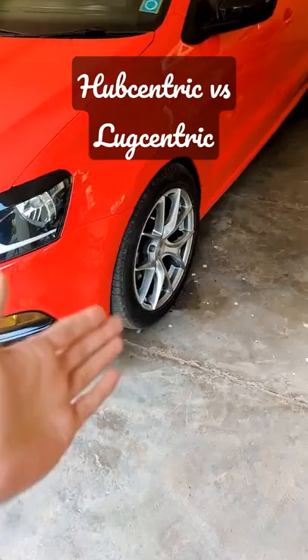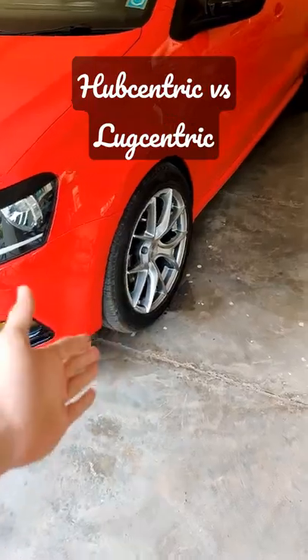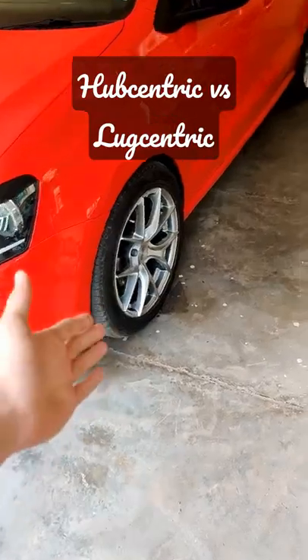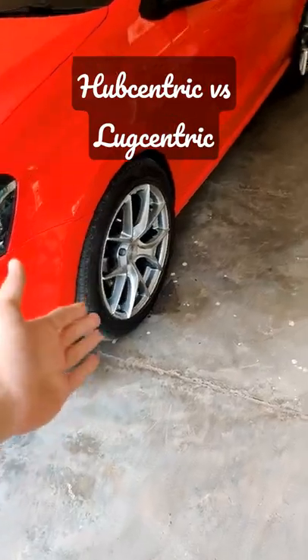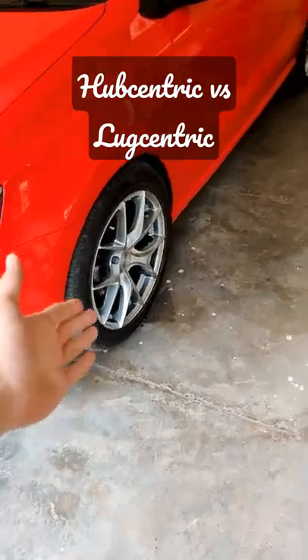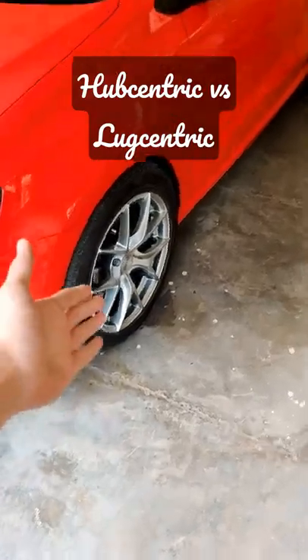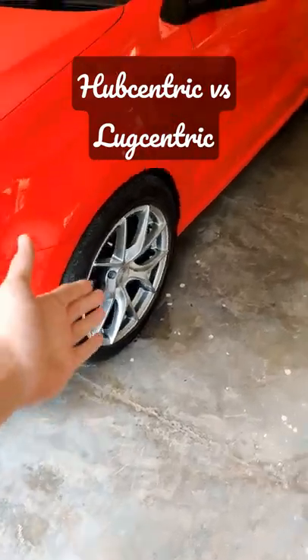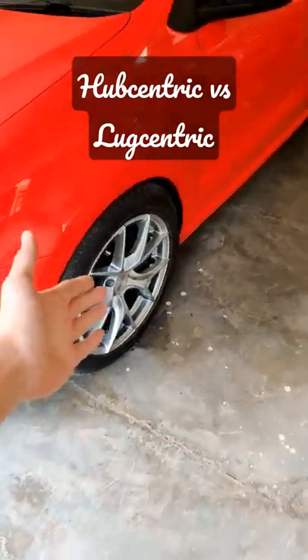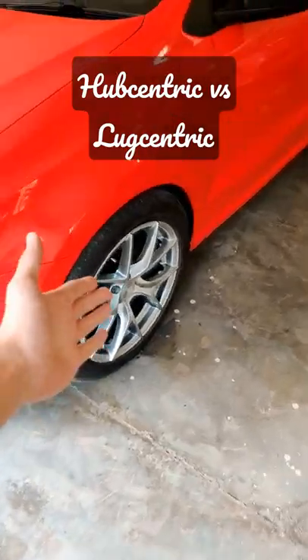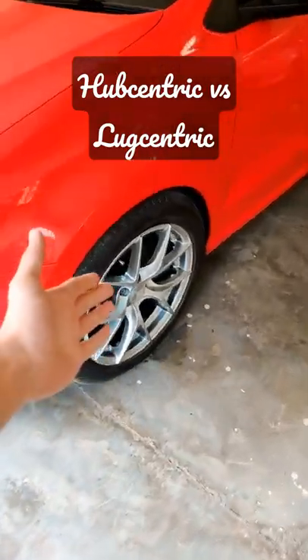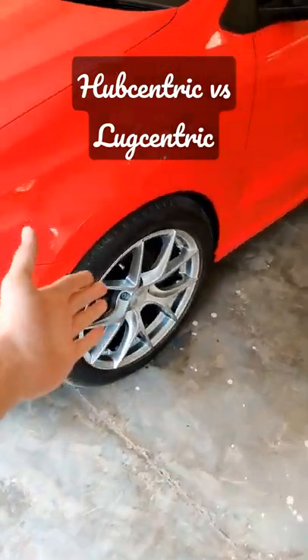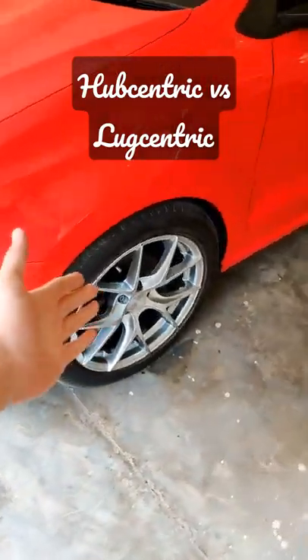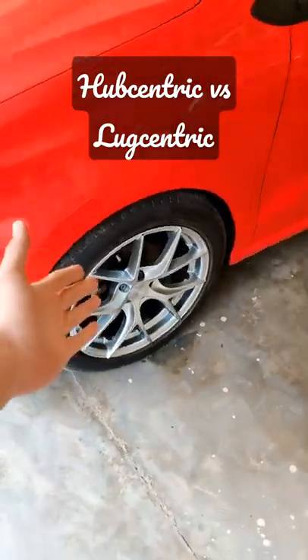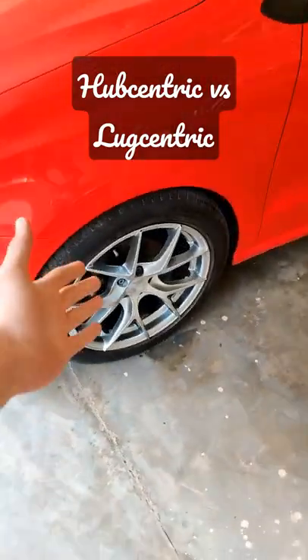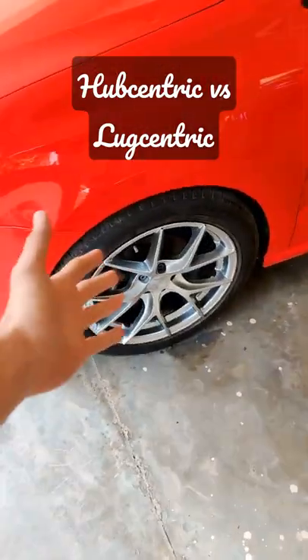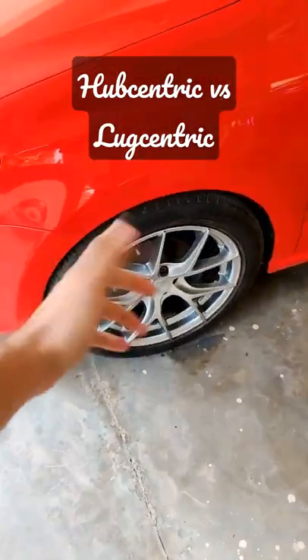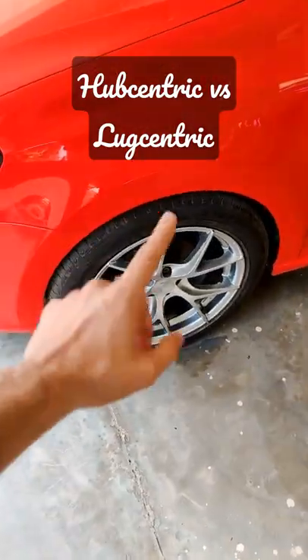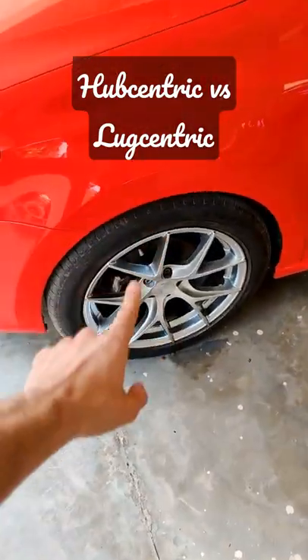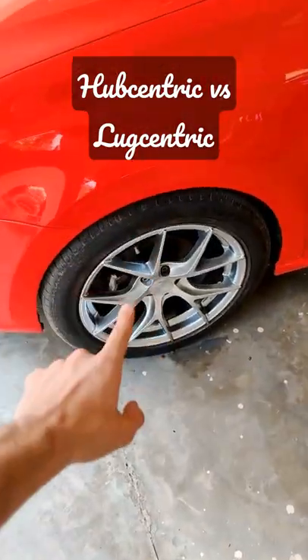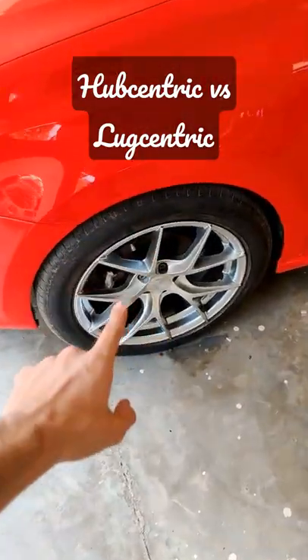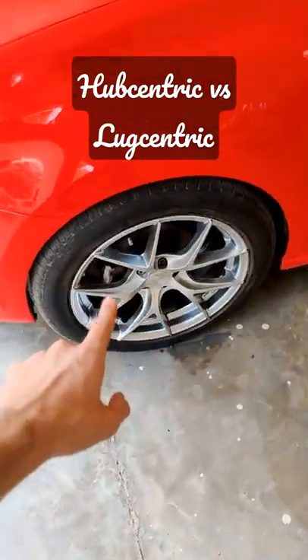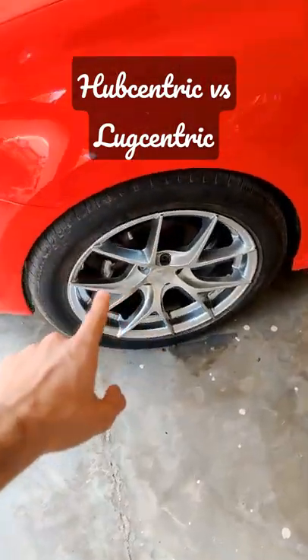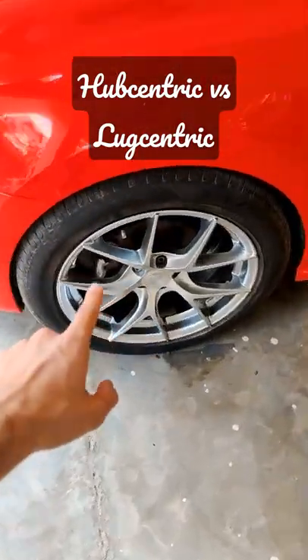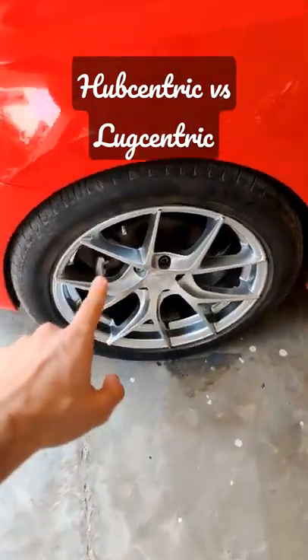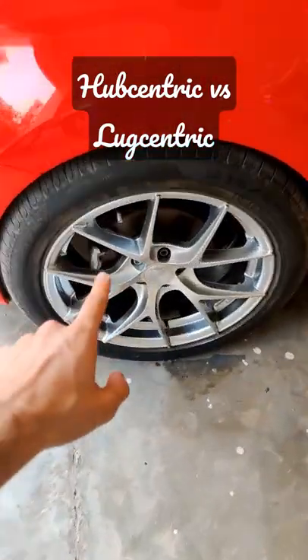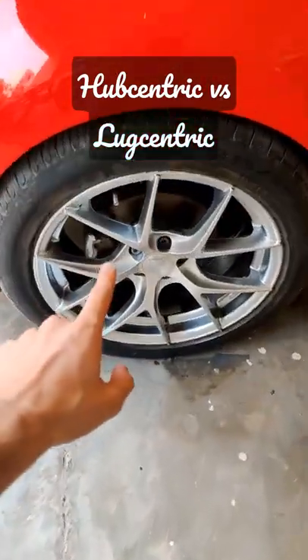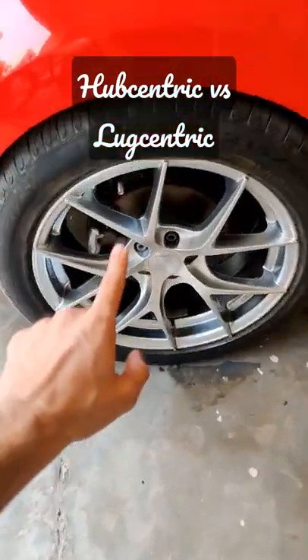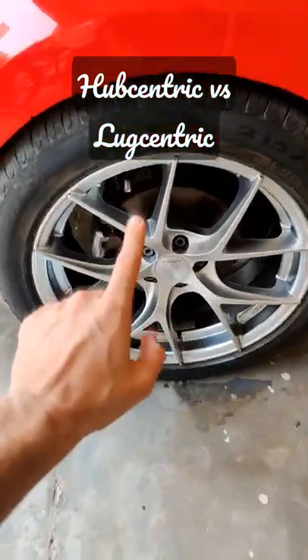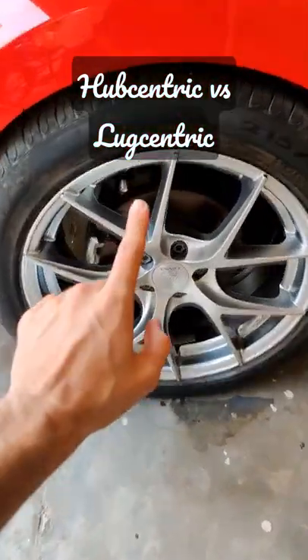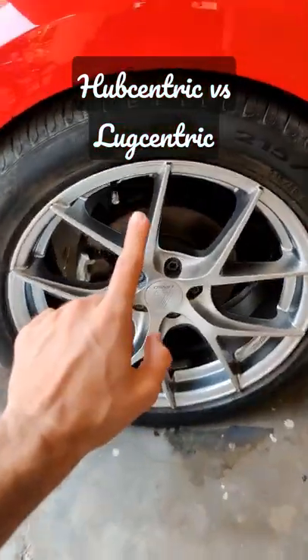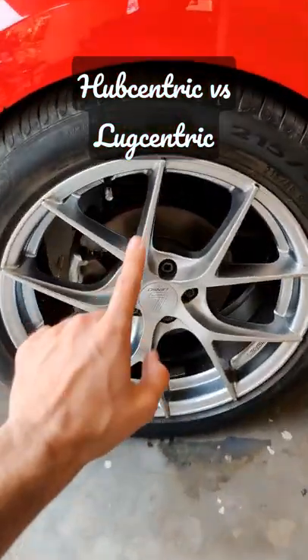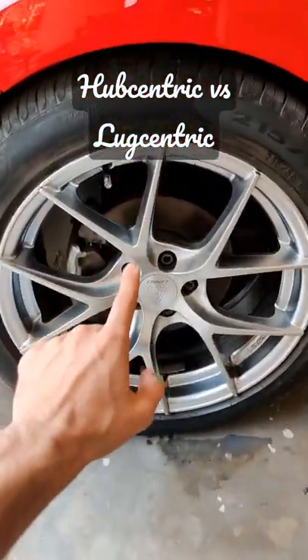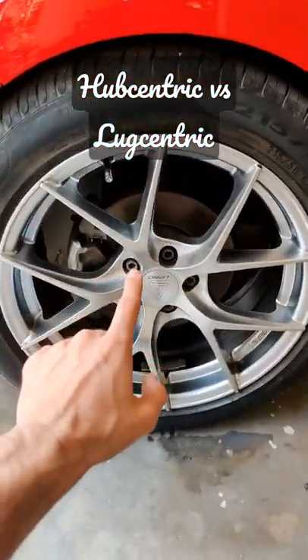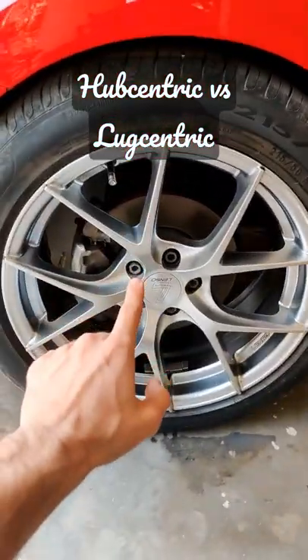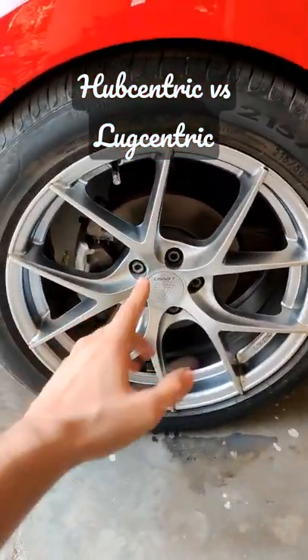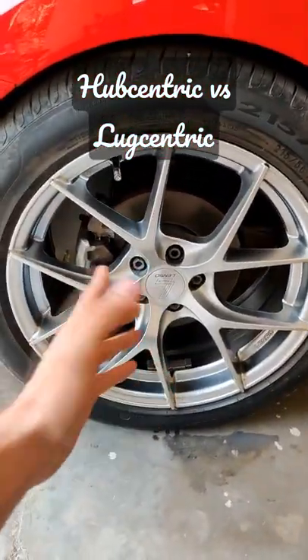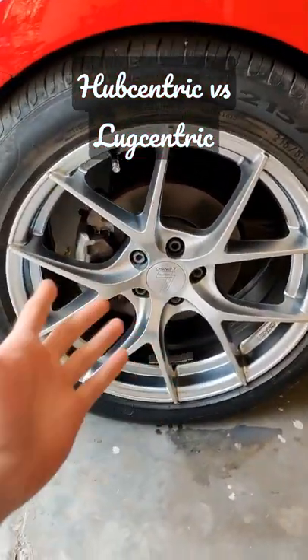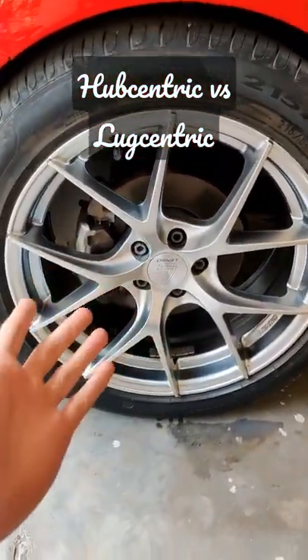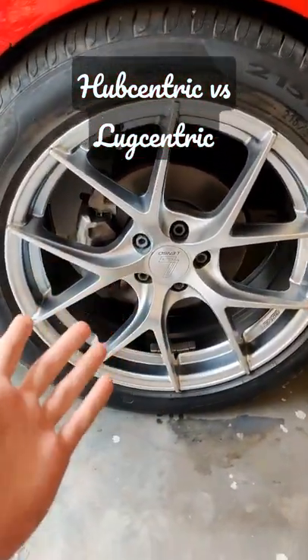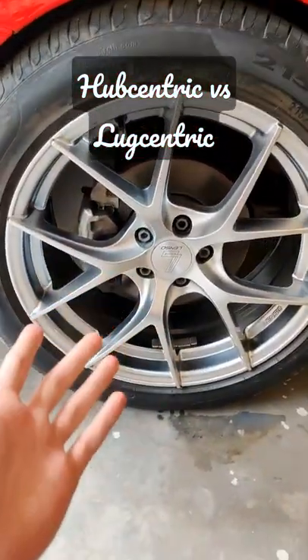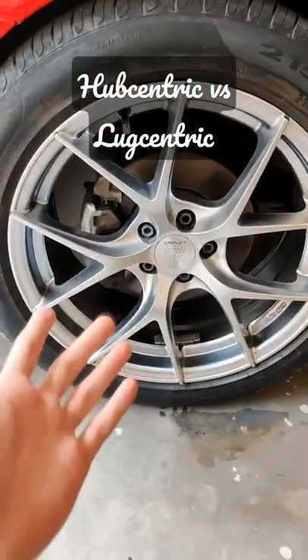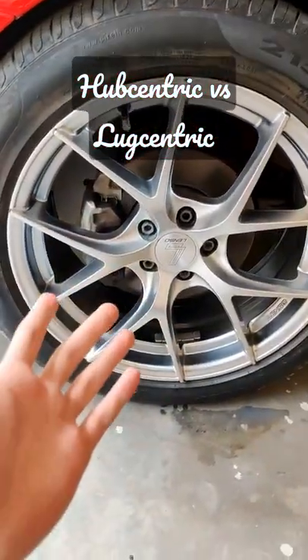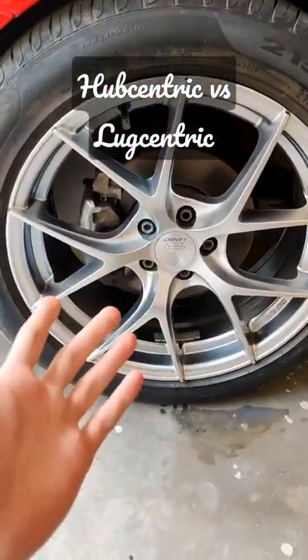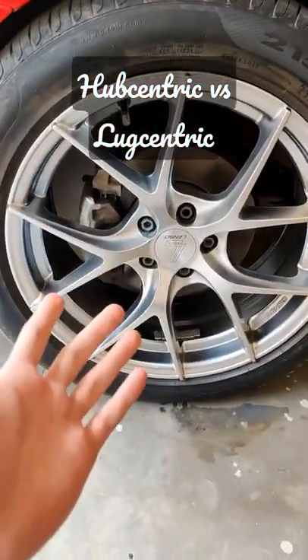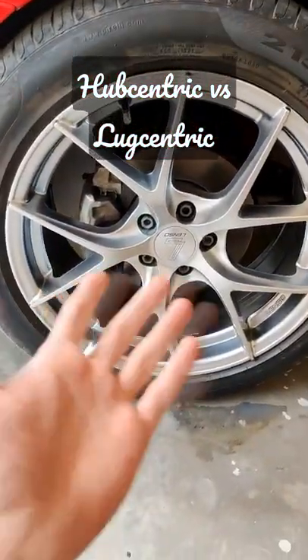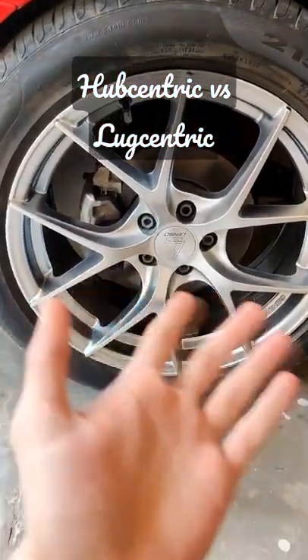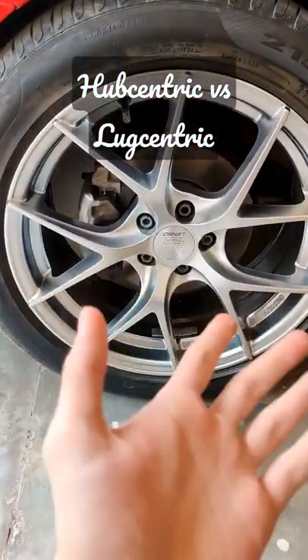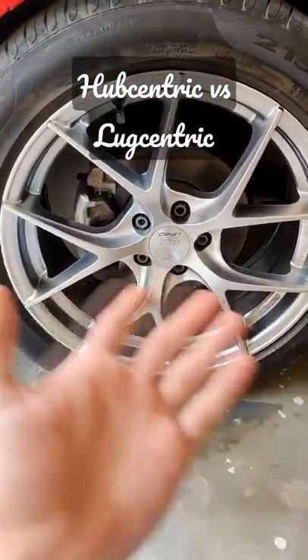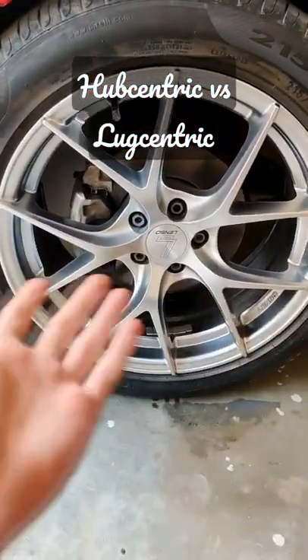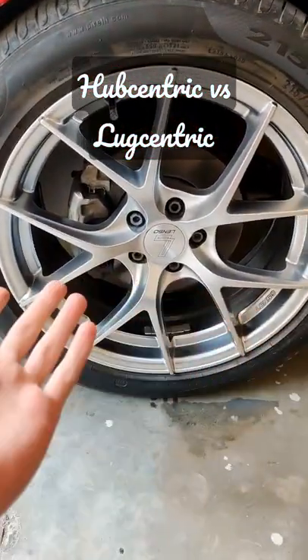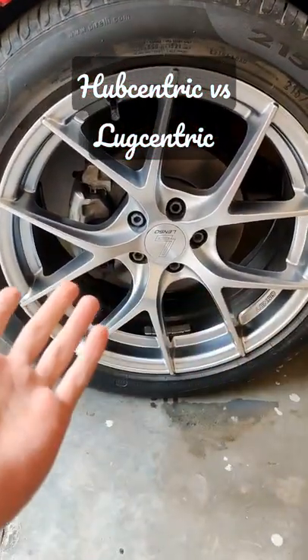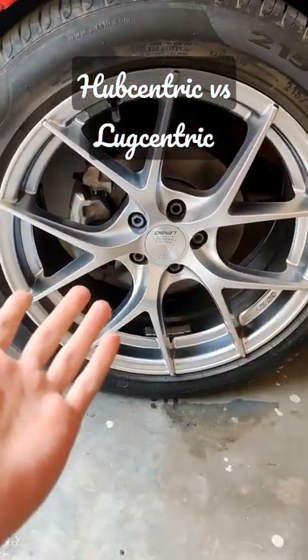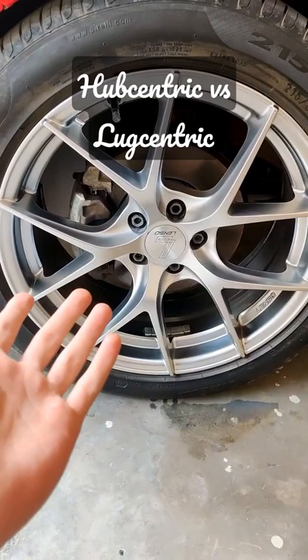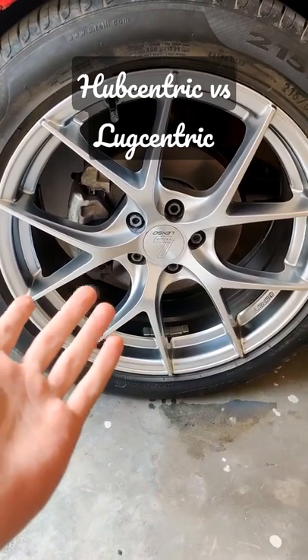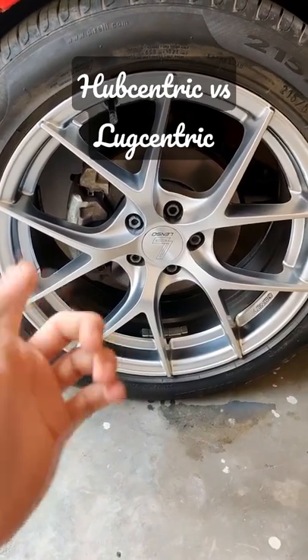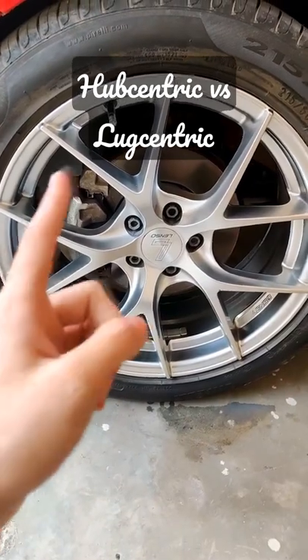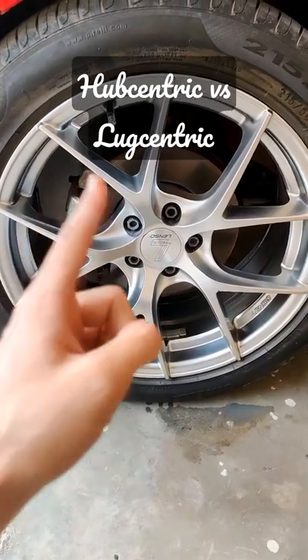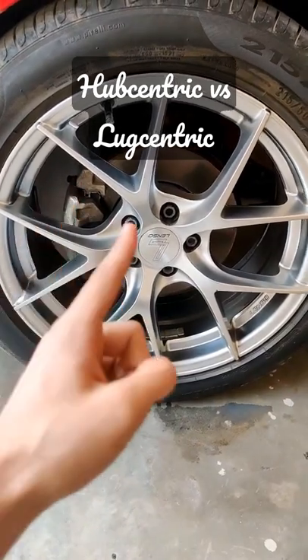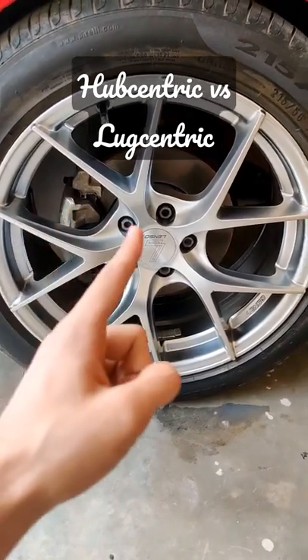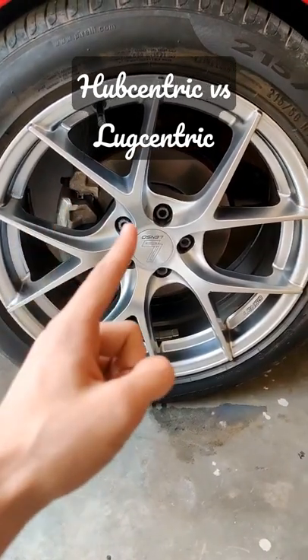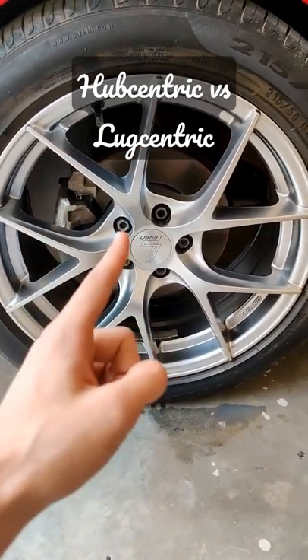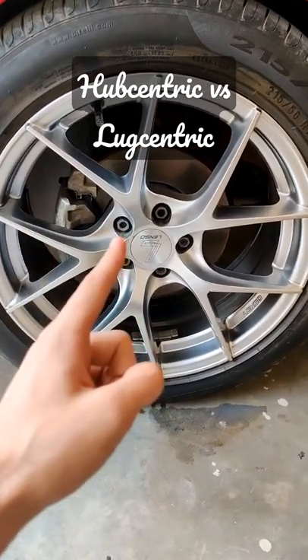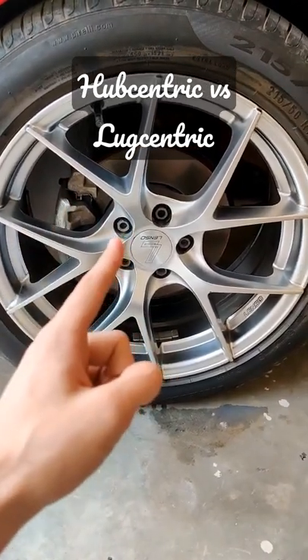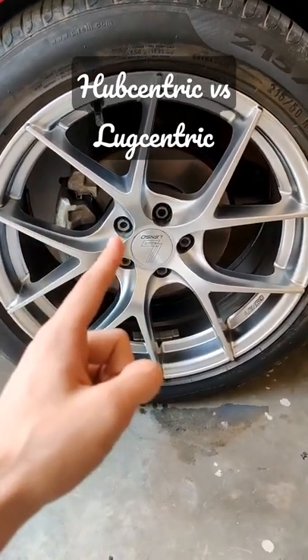So you purchased aftermarket wheels. It is really necessary to know if these are hub centric or lug centric. But what does that even mean? Let's understand.